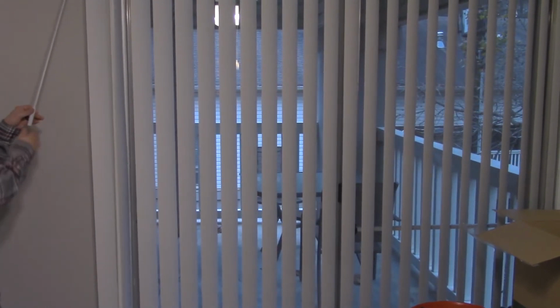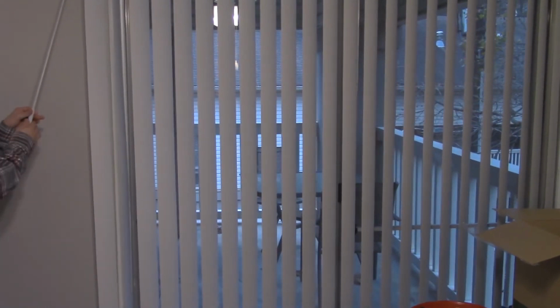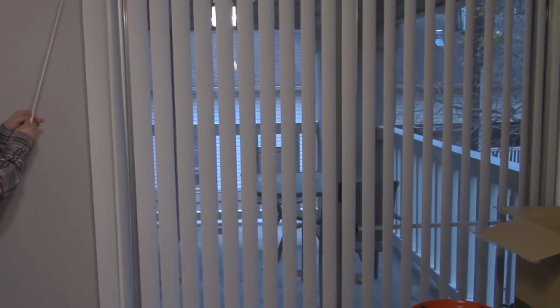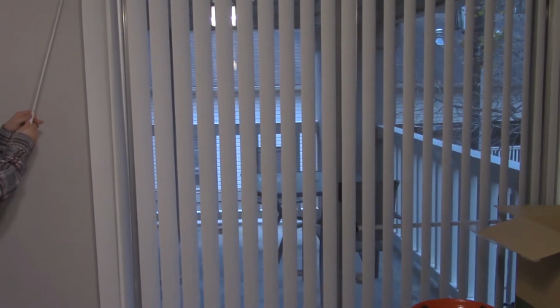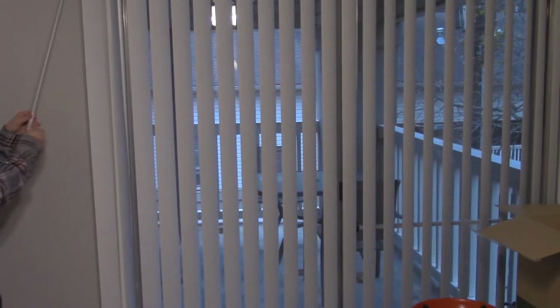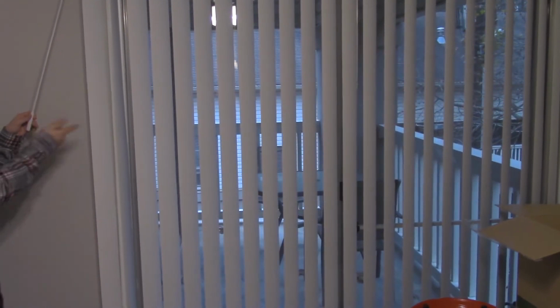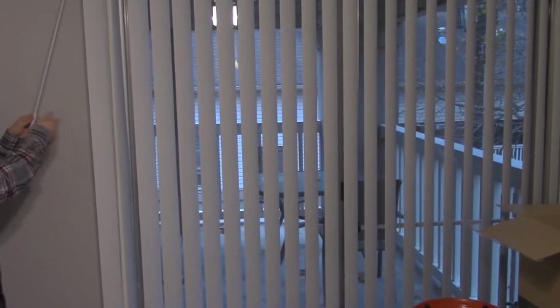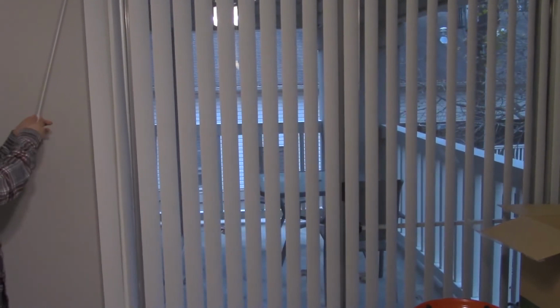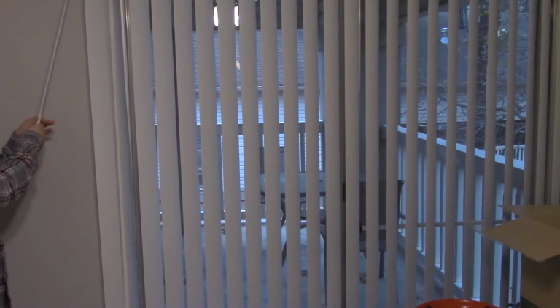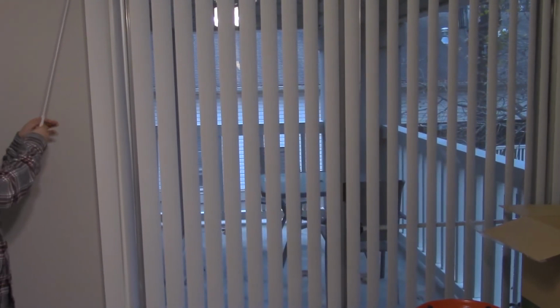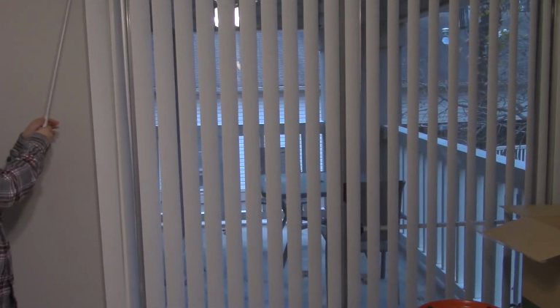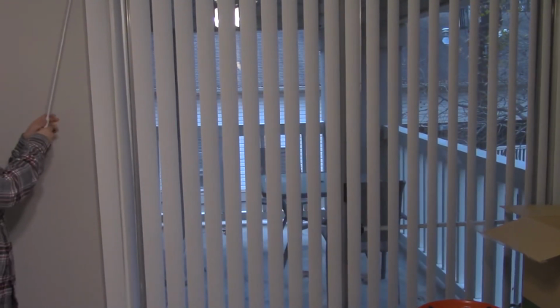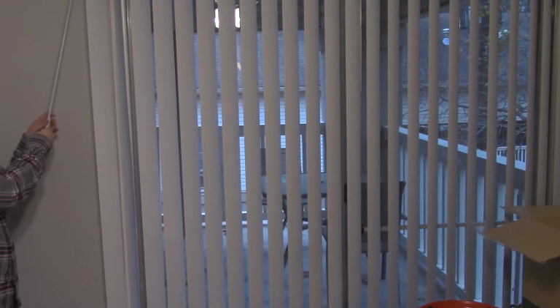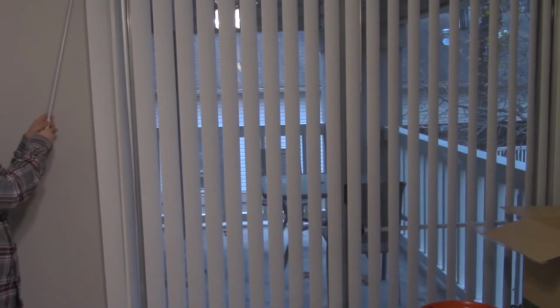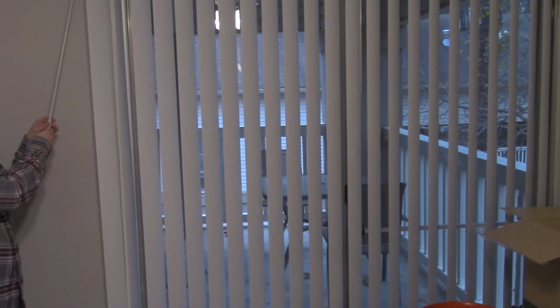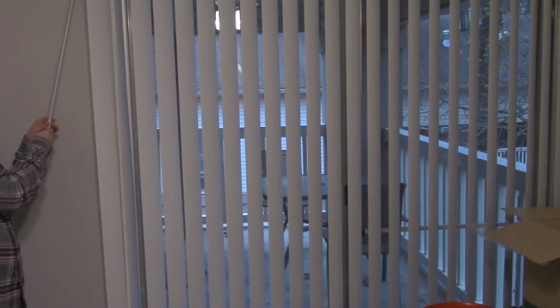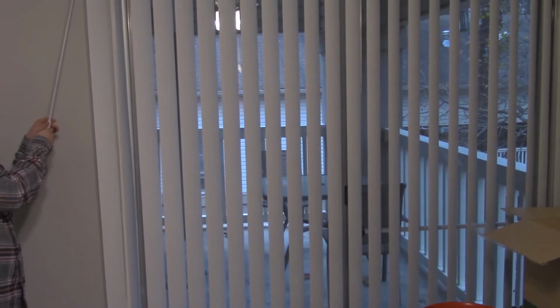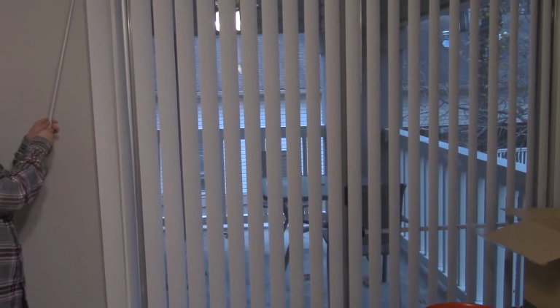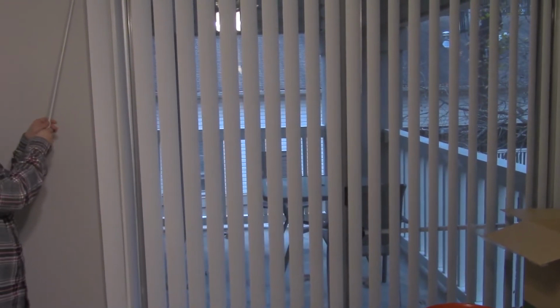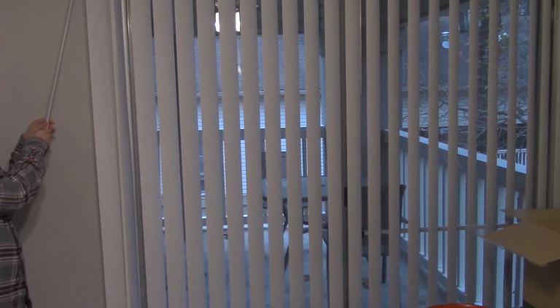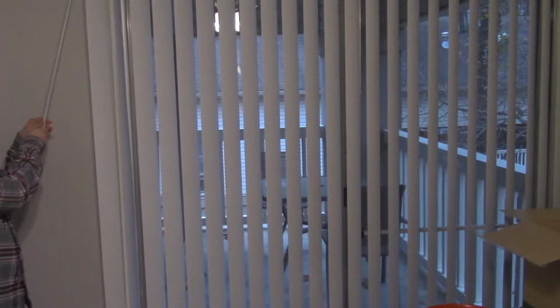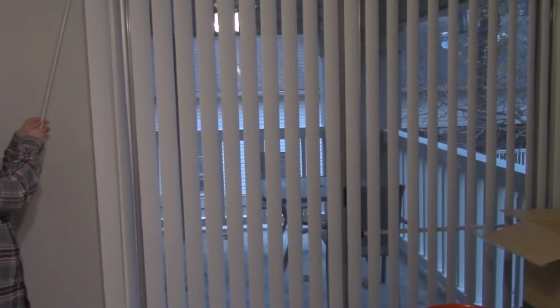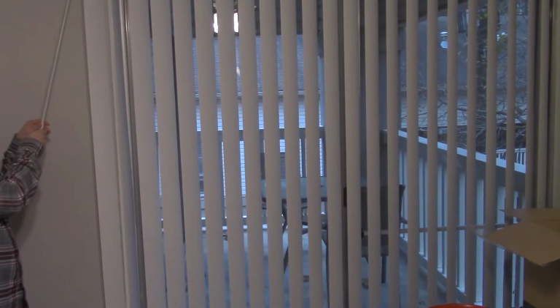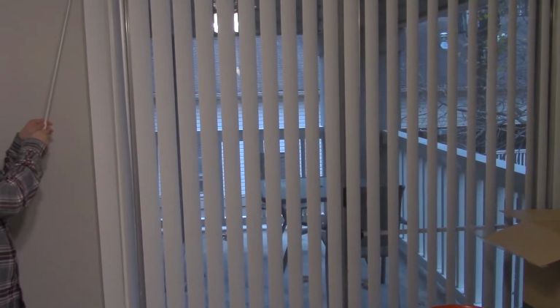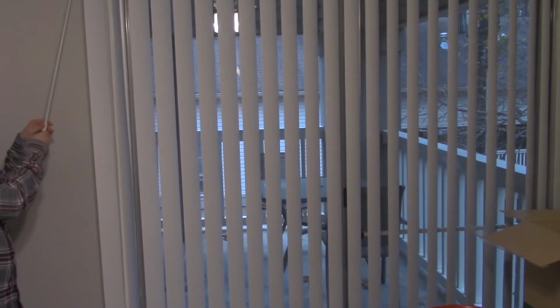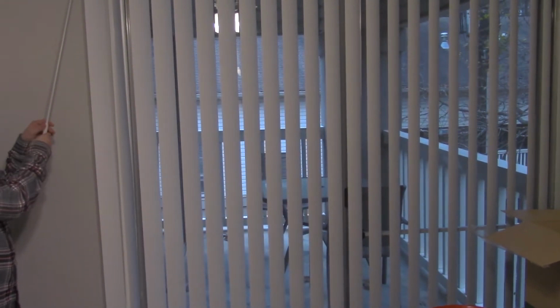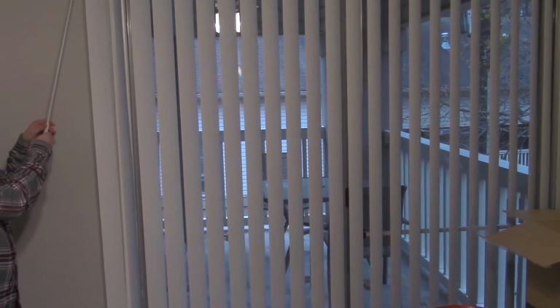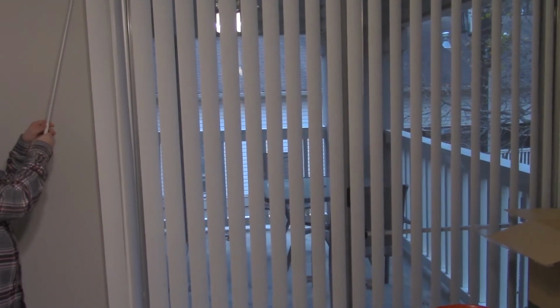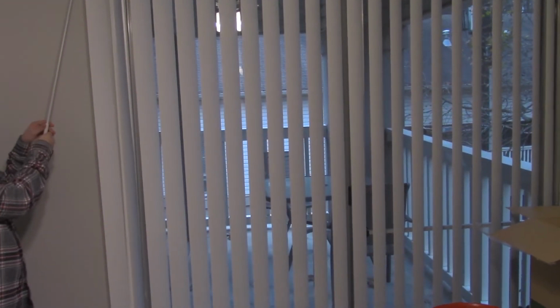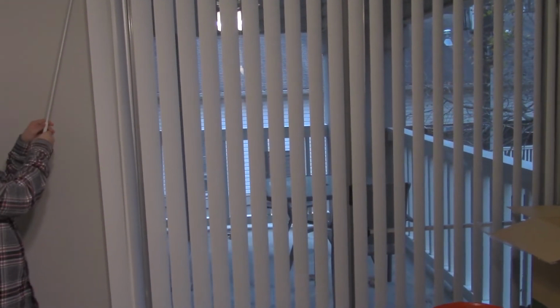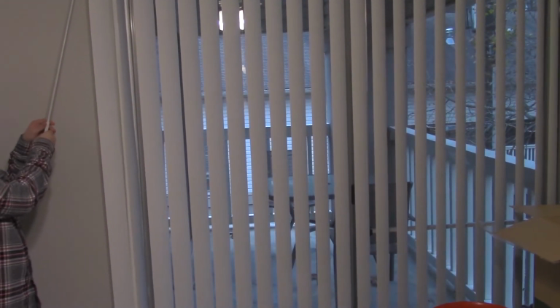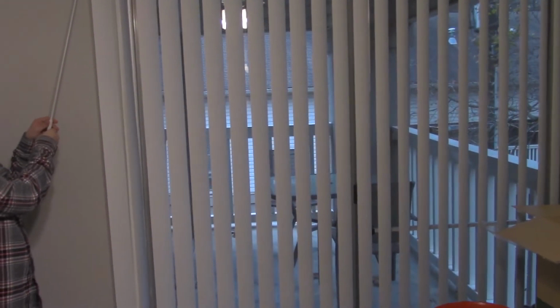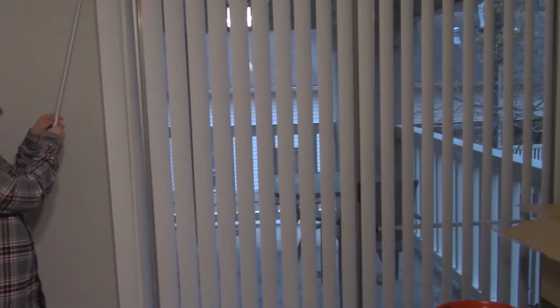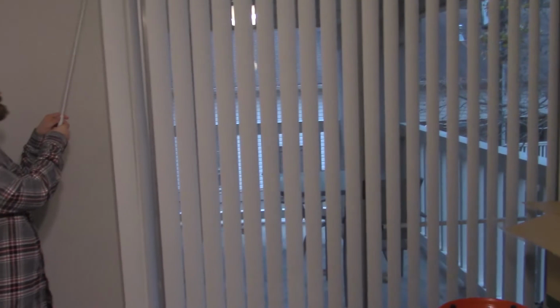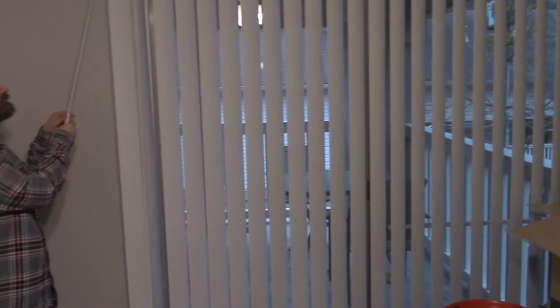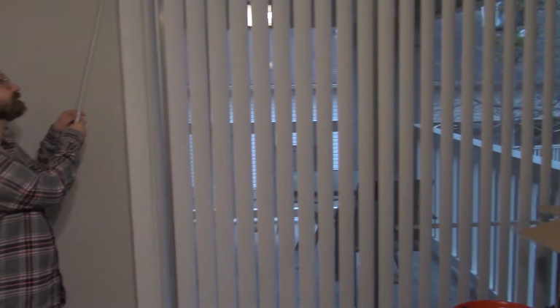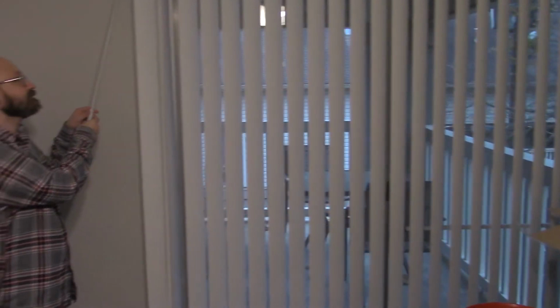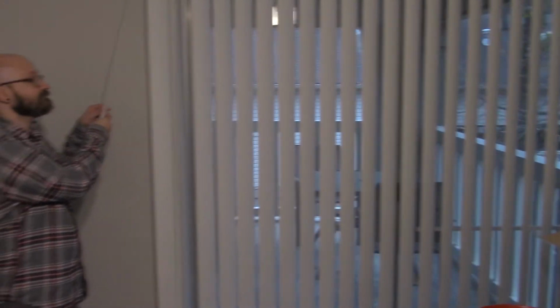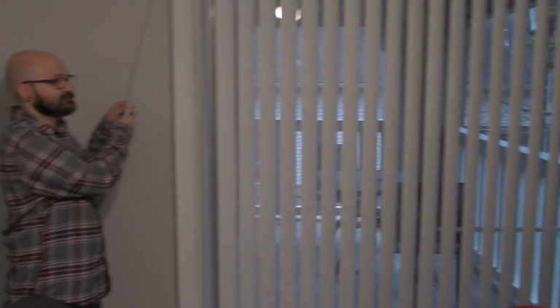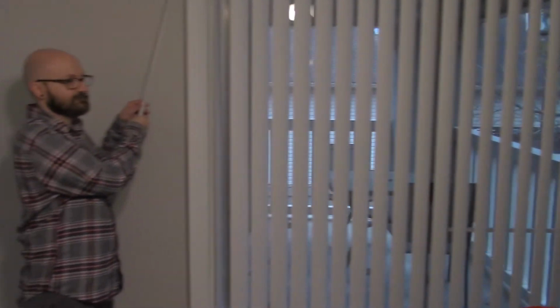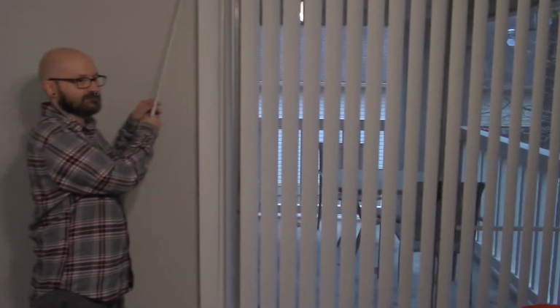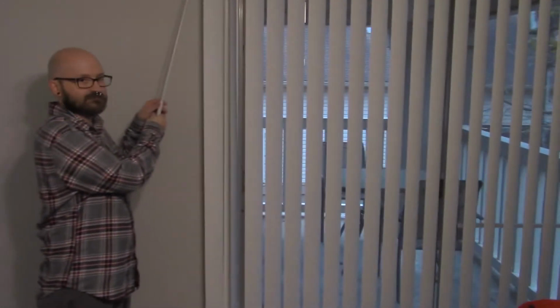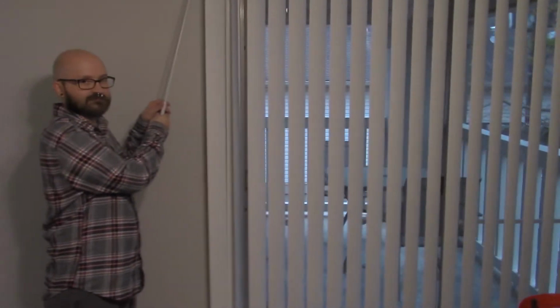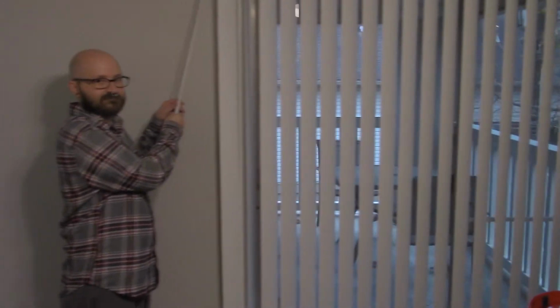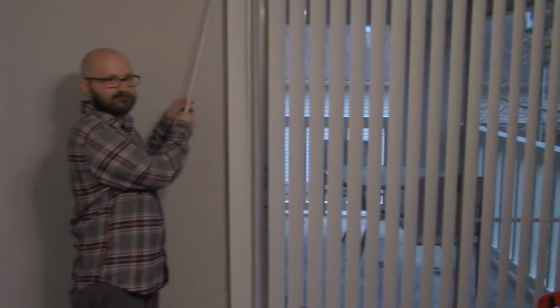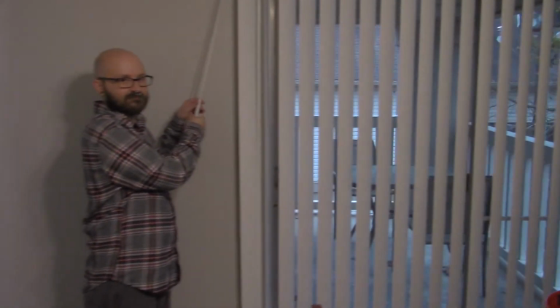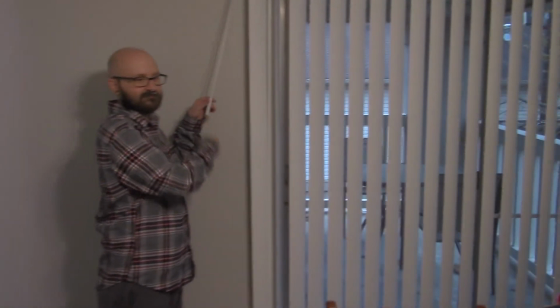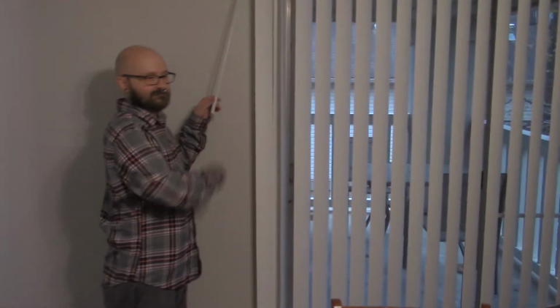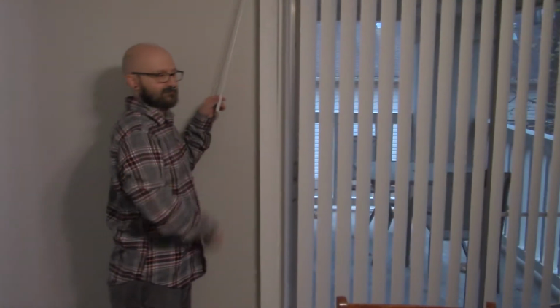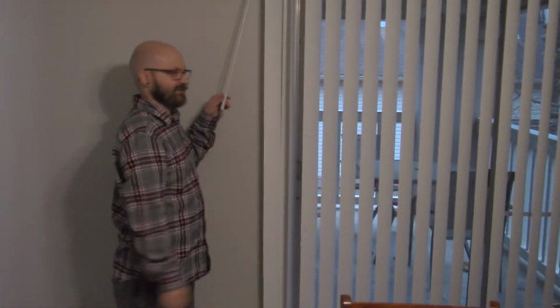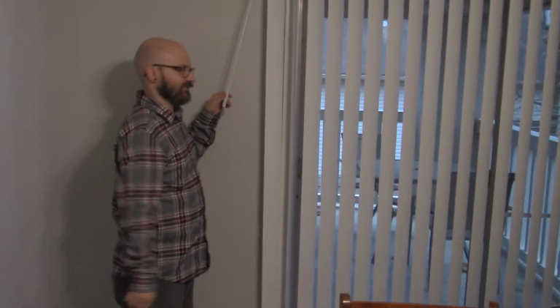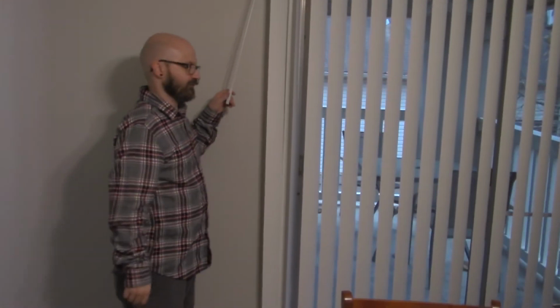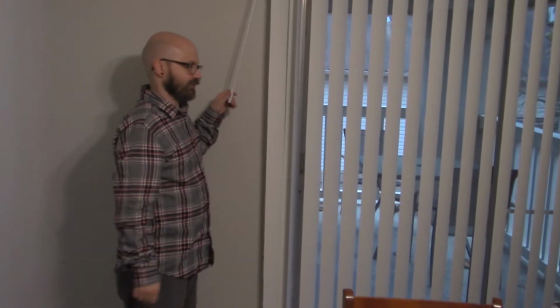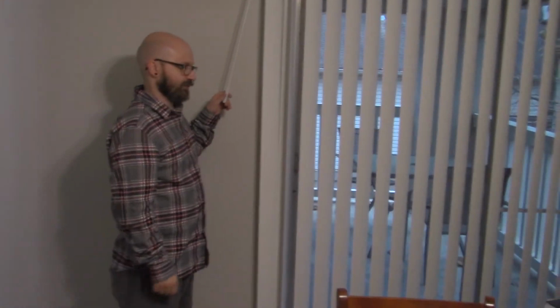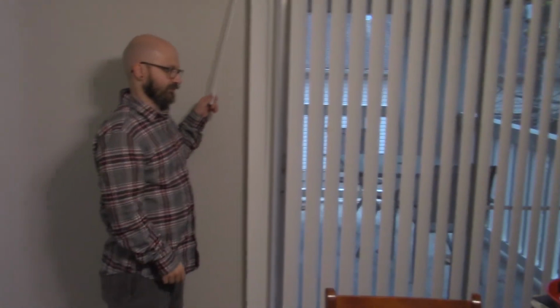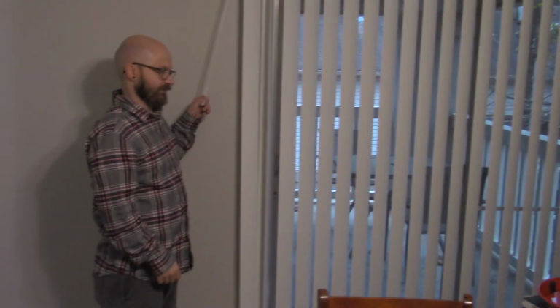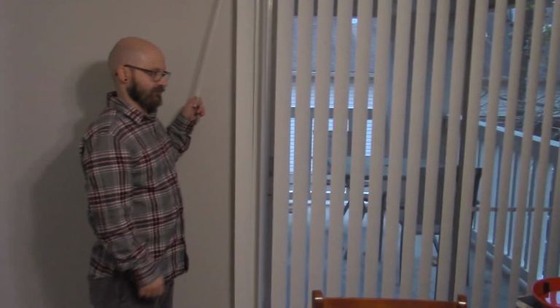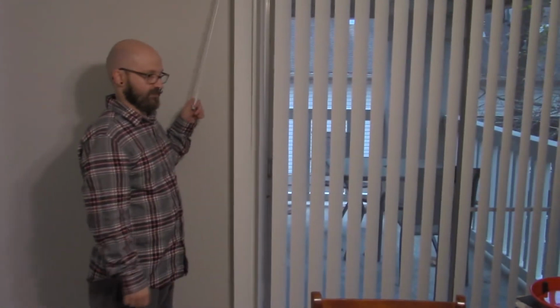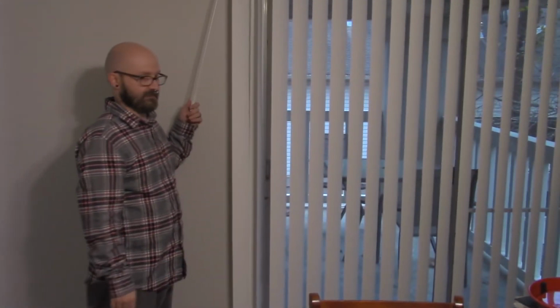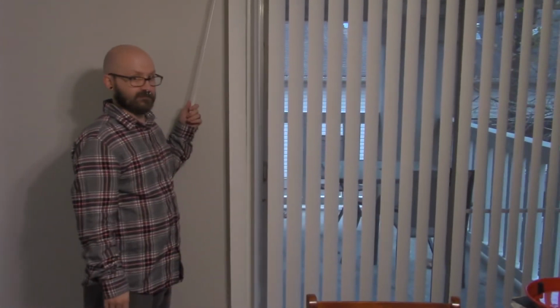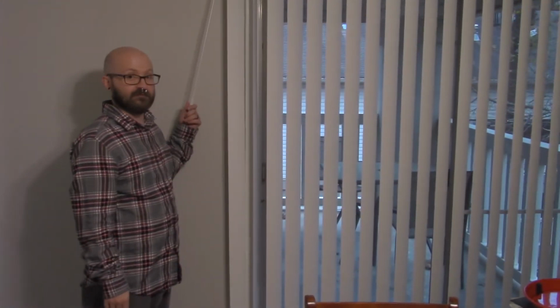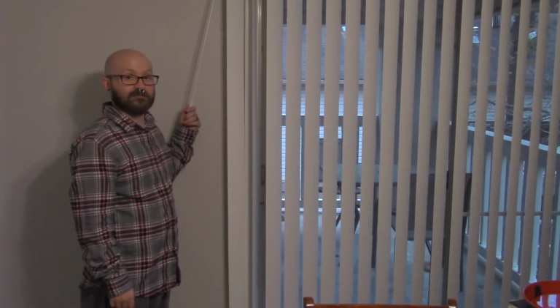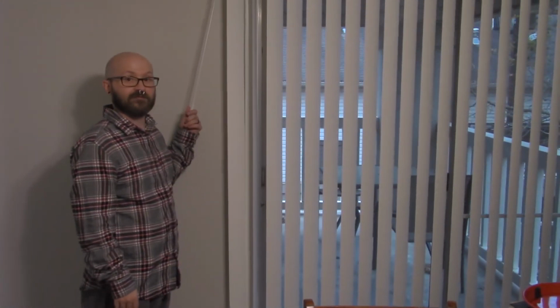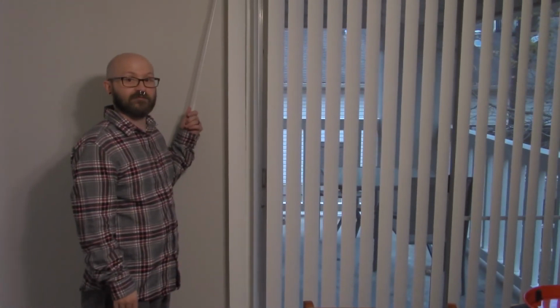Our patio furniture made it over. Unfortunately we had to get rid of our gas grill — we're not allowed to have that here.